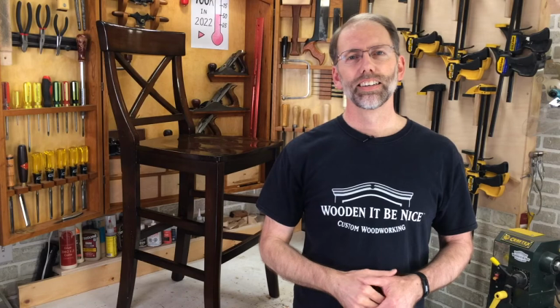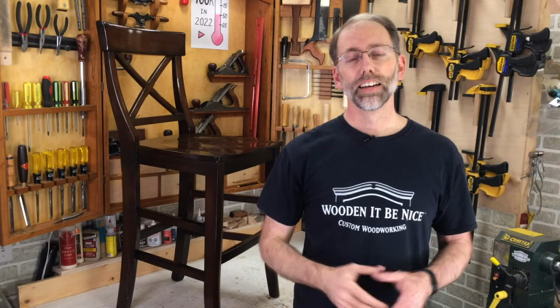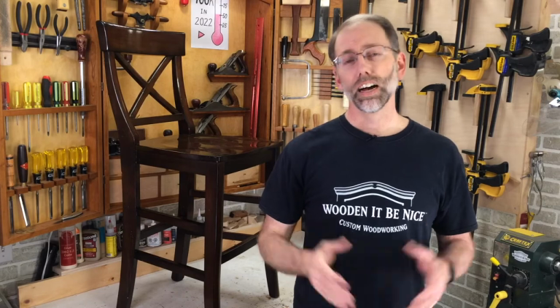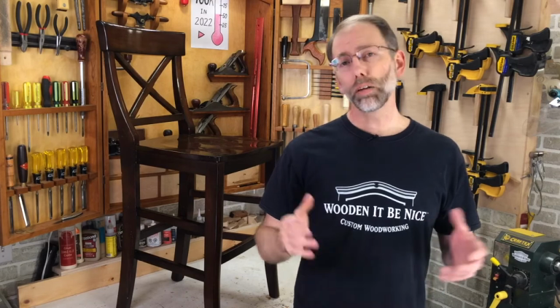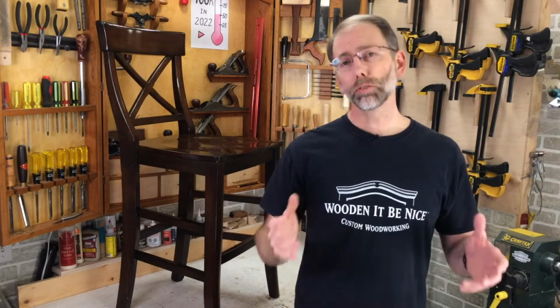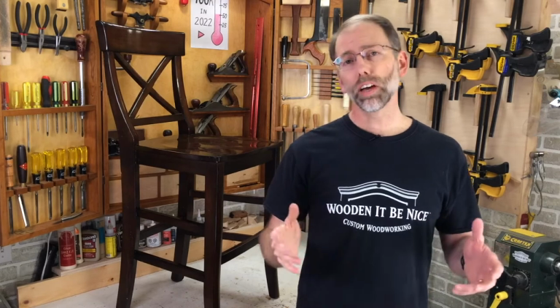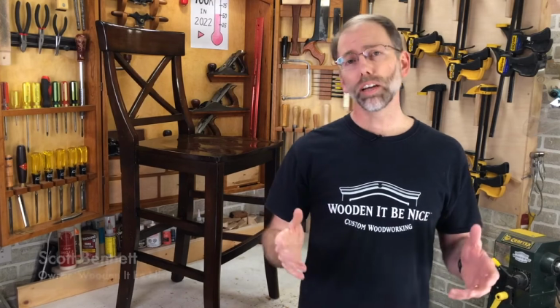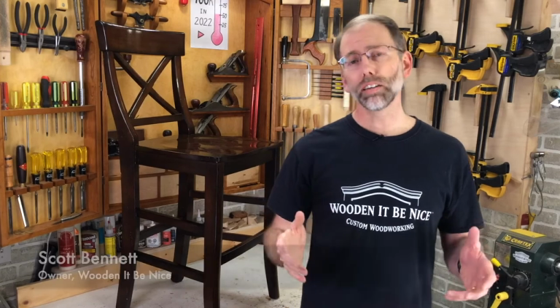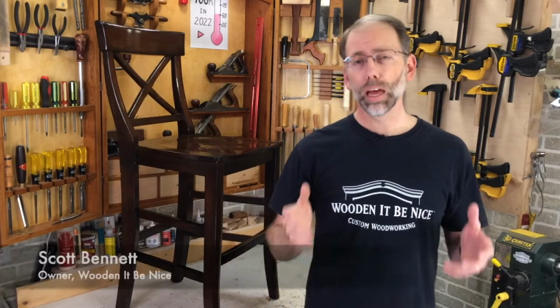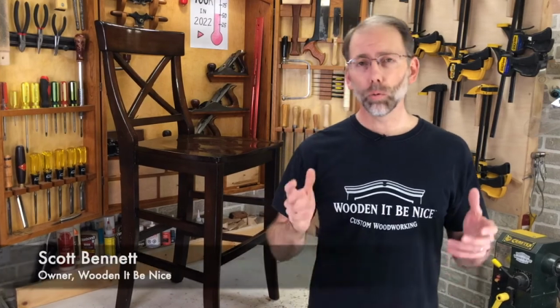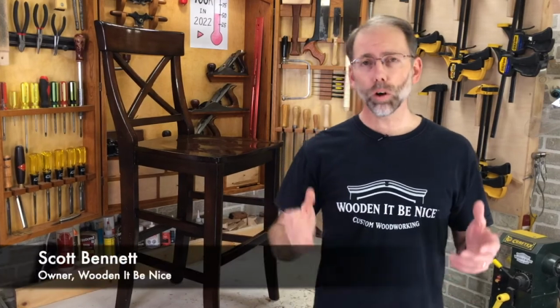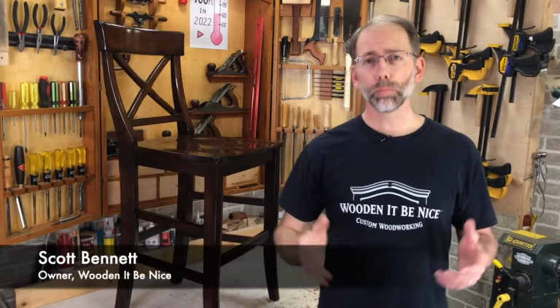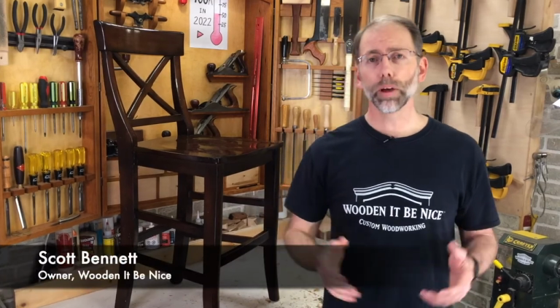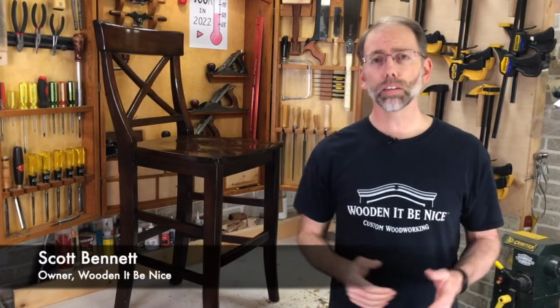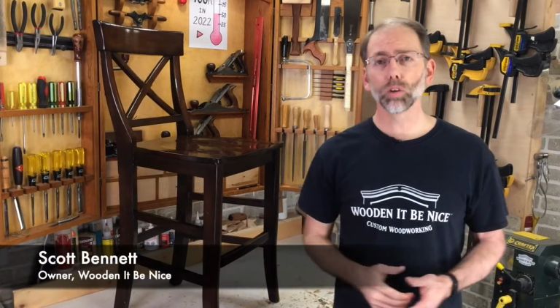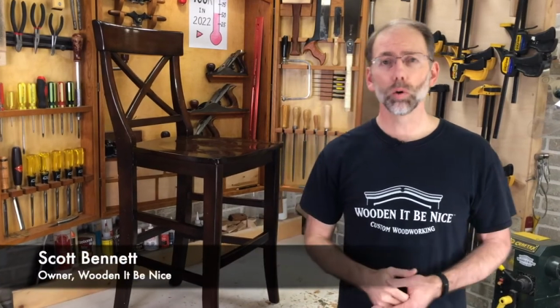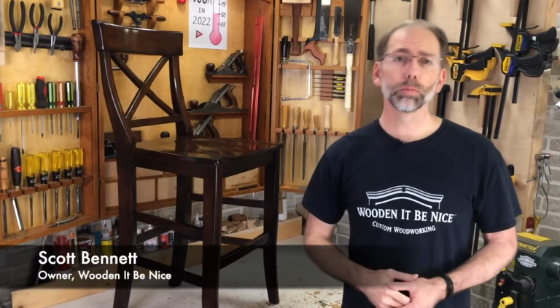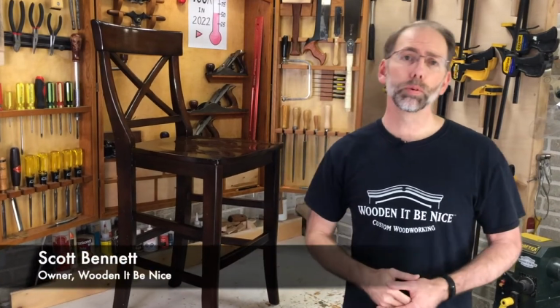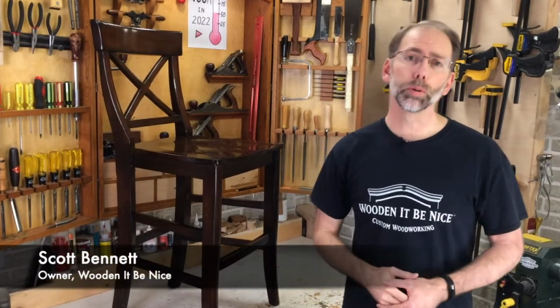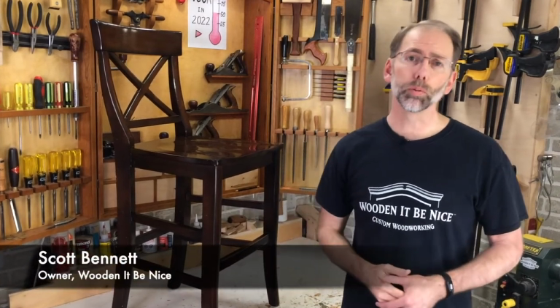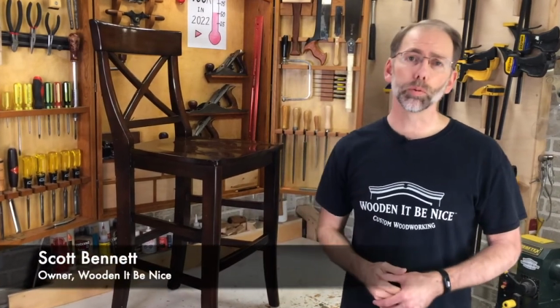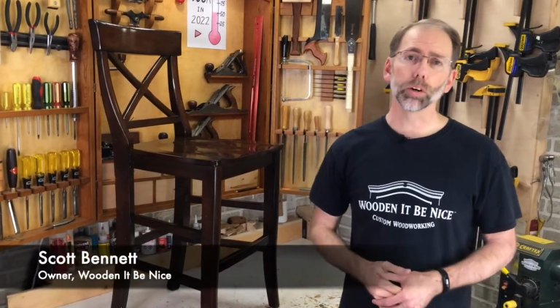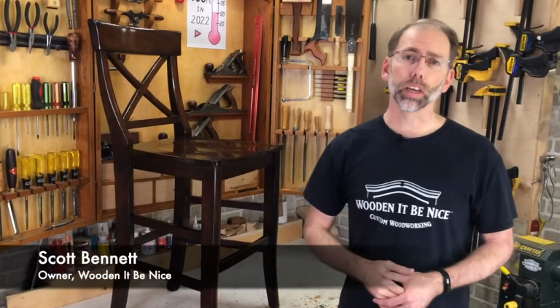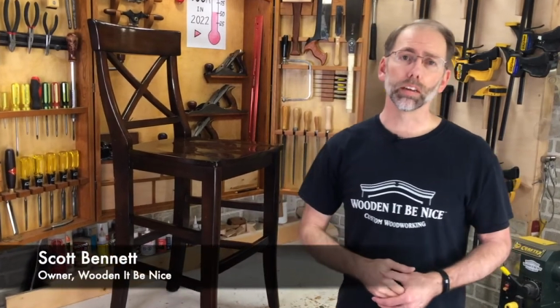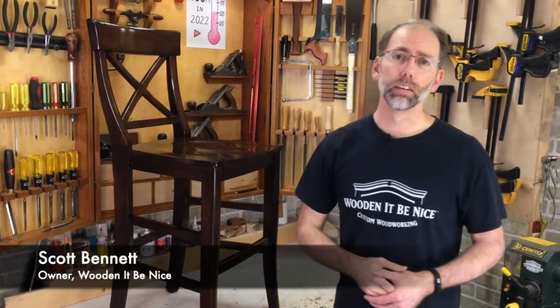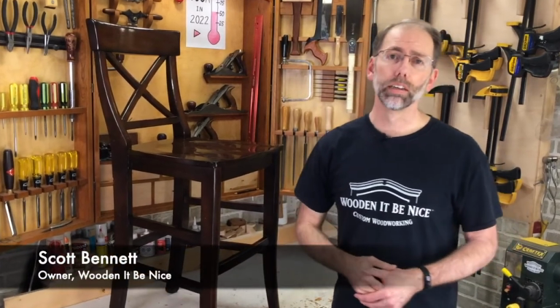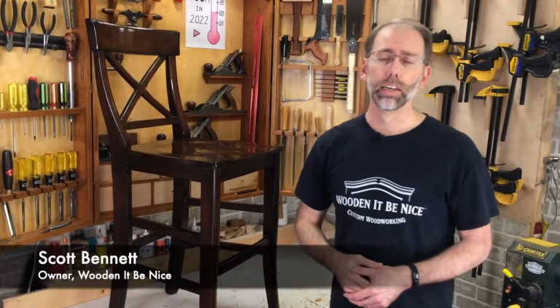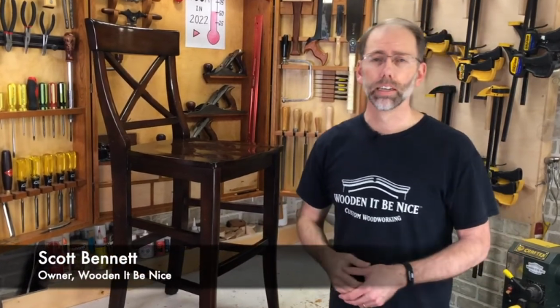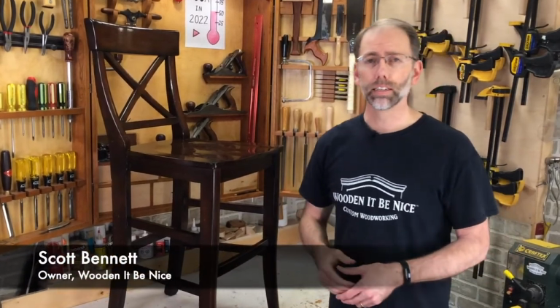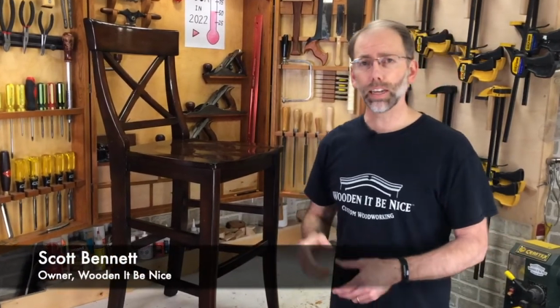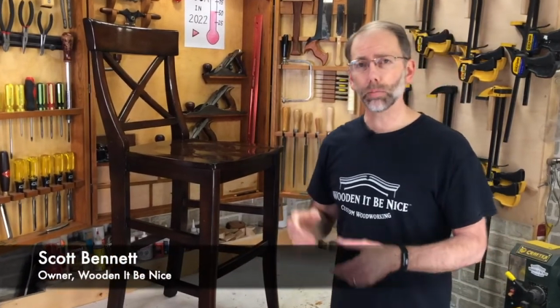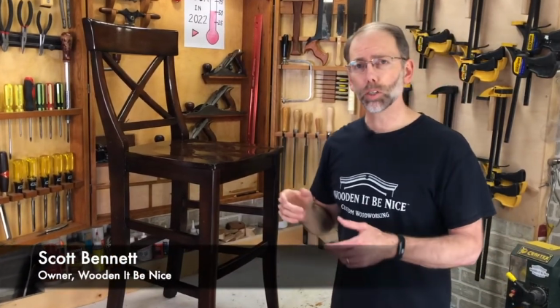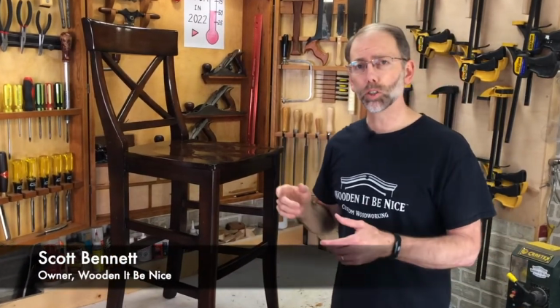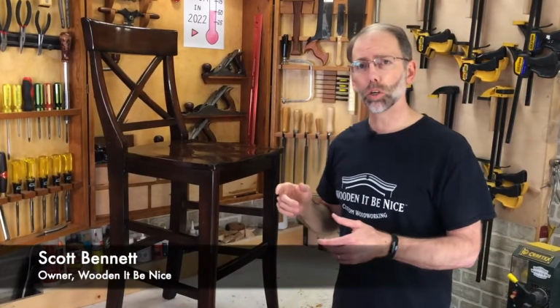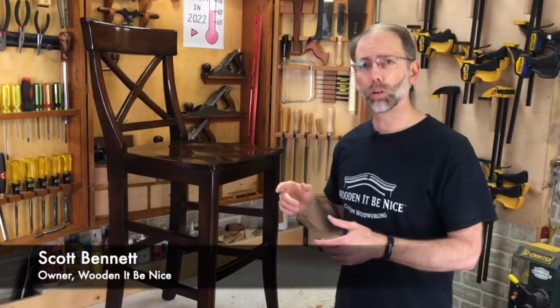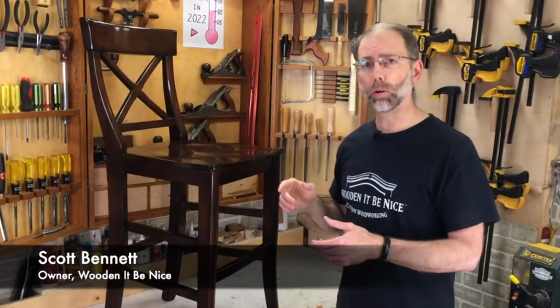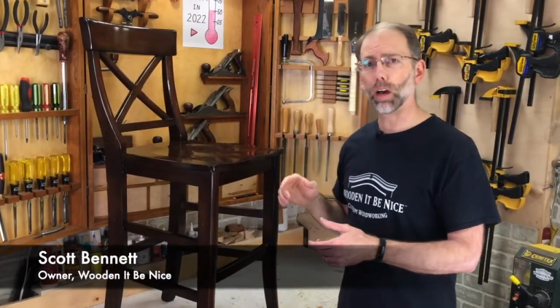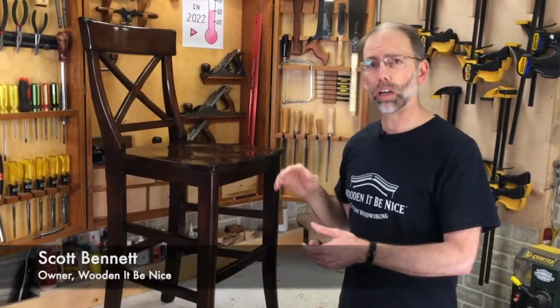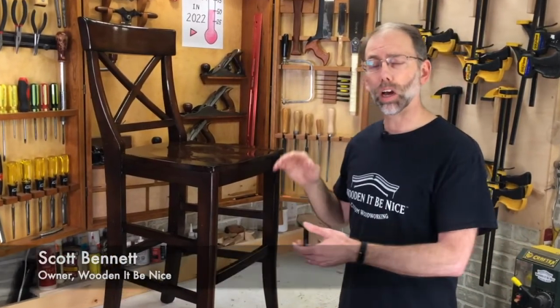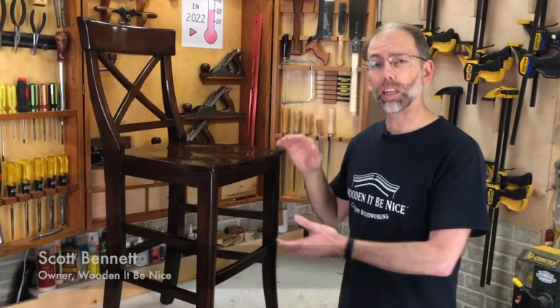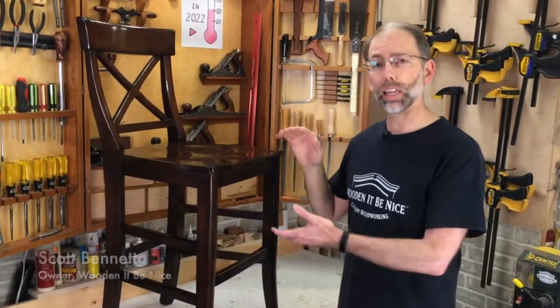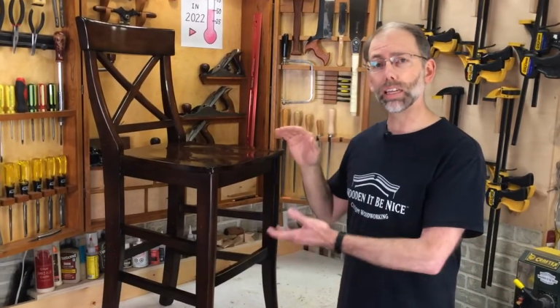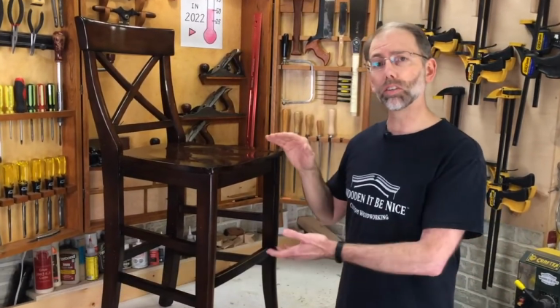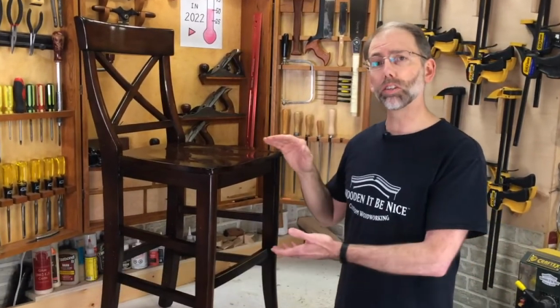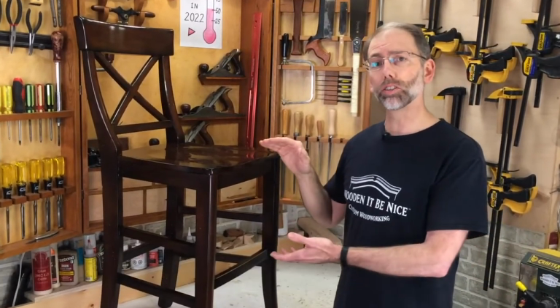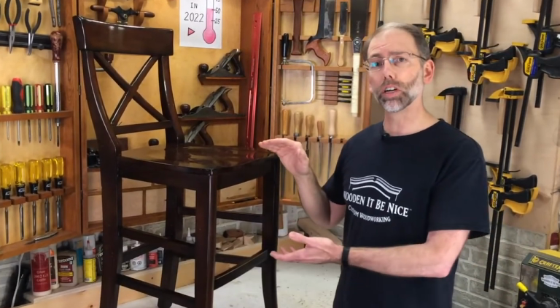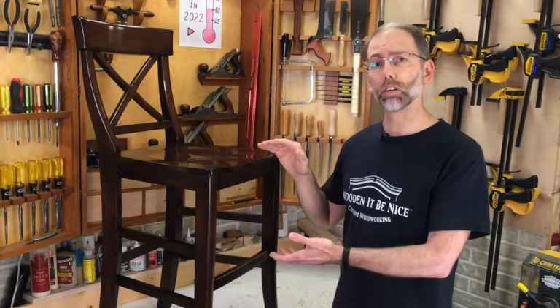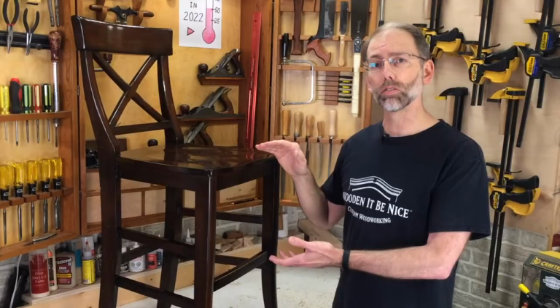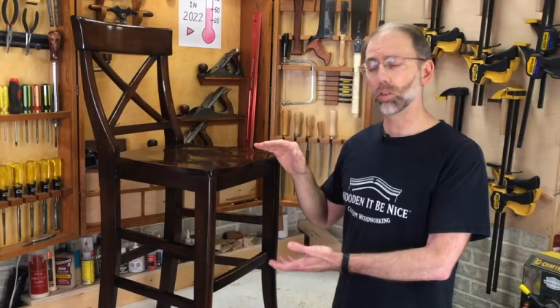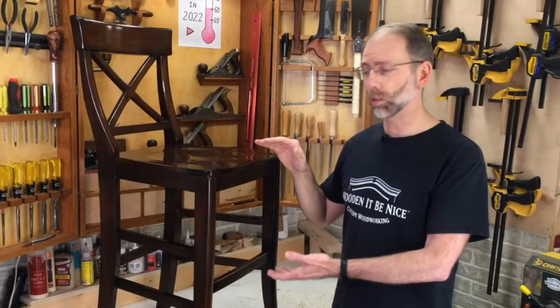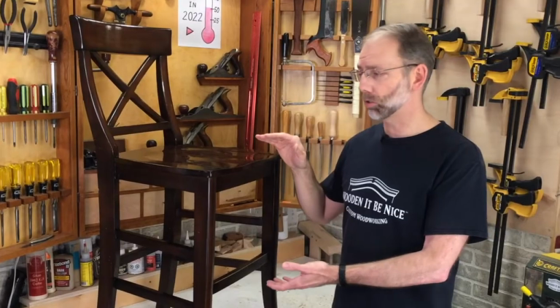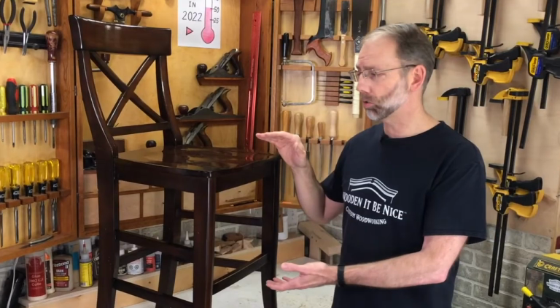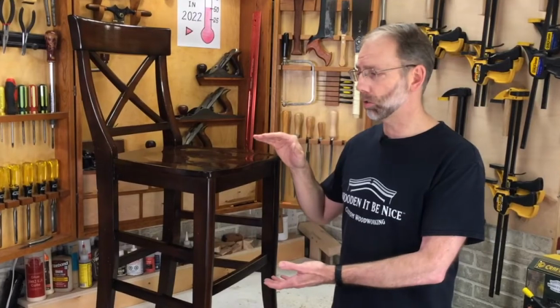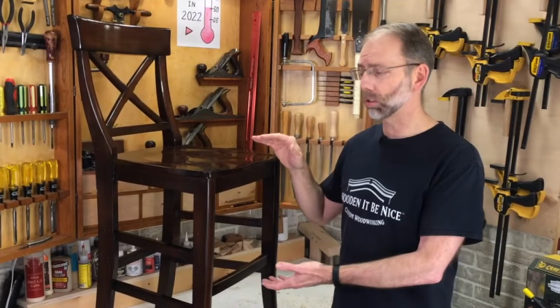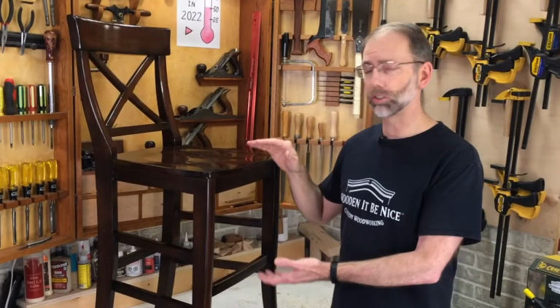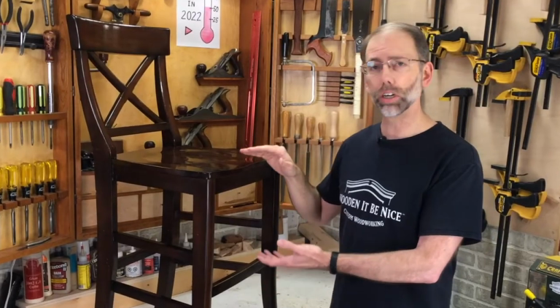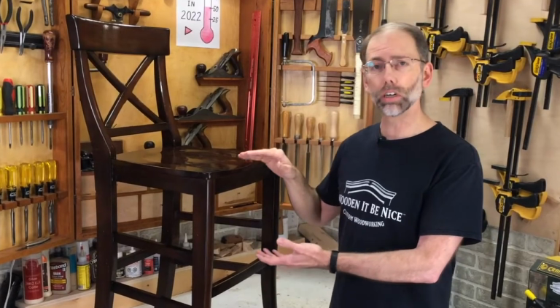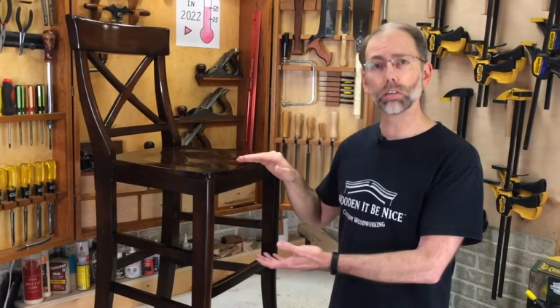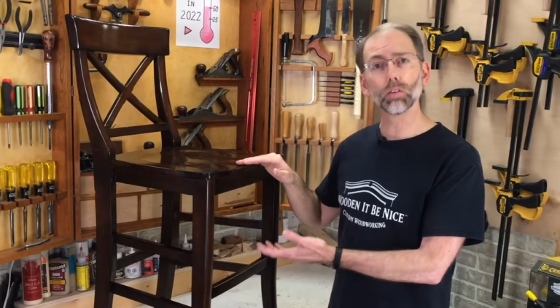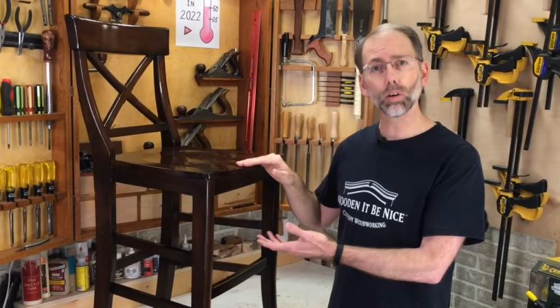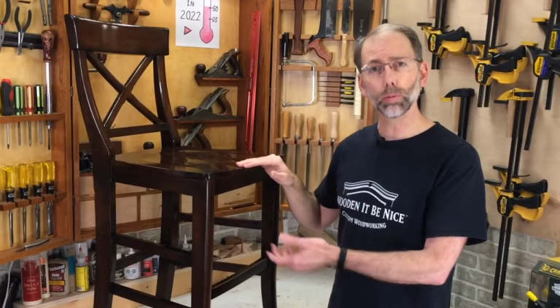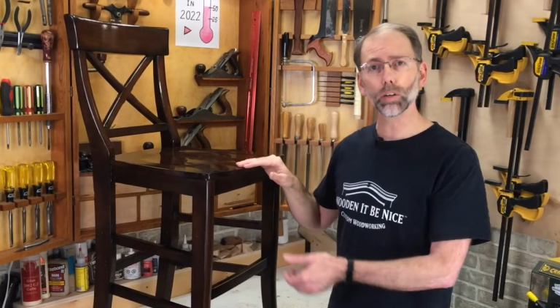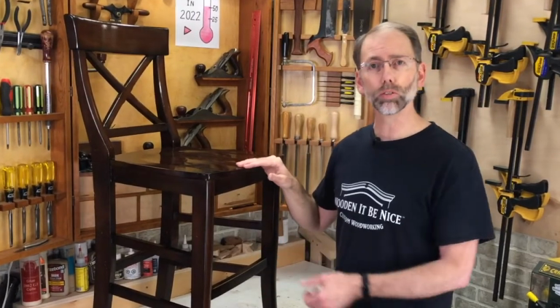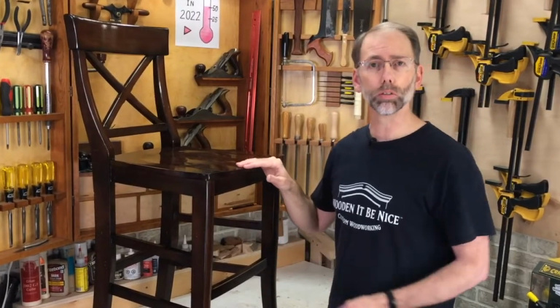I'm Scott and welcome back to Home Improvement Woodworking. Today I'm going to show you how to cut legs on a chair so you can shorten a chair or a bar stool.